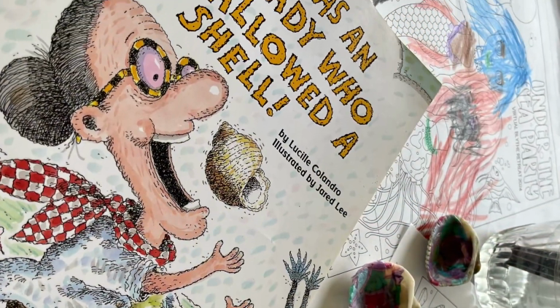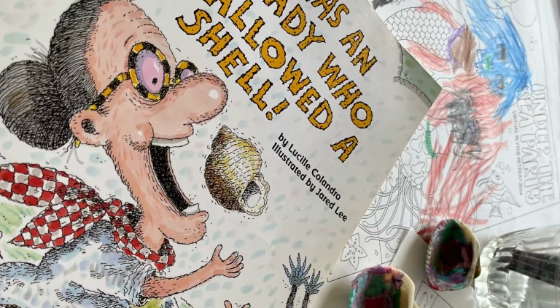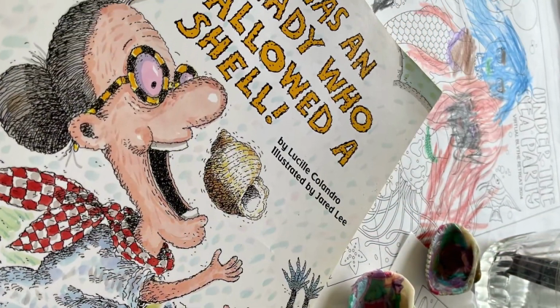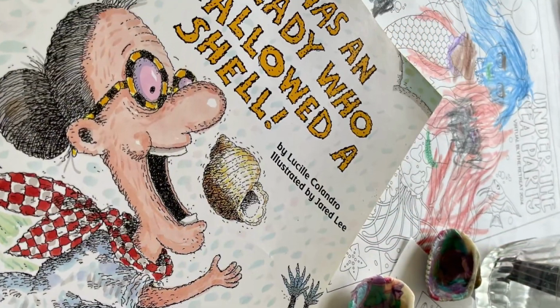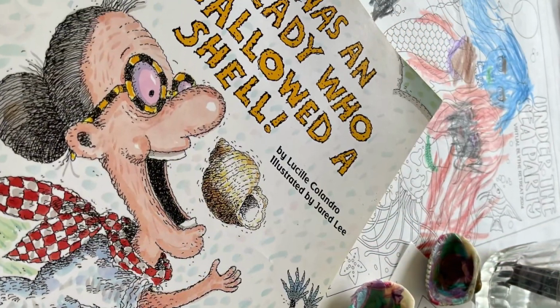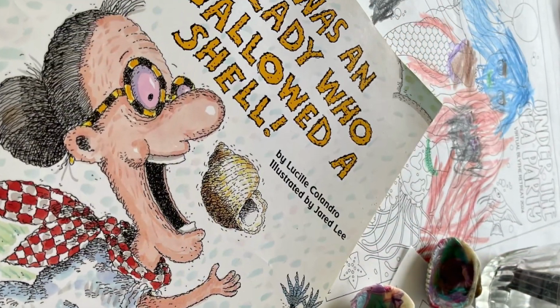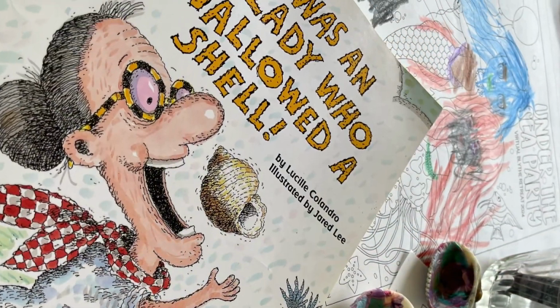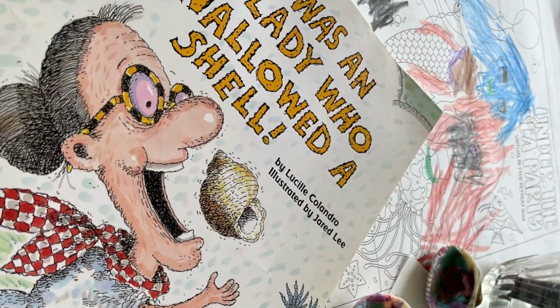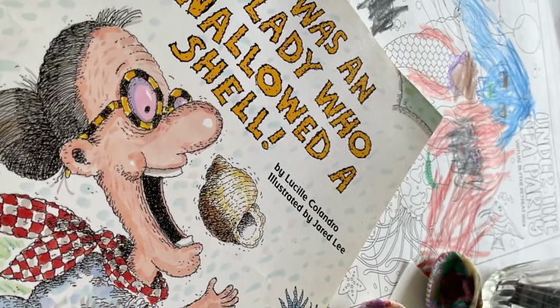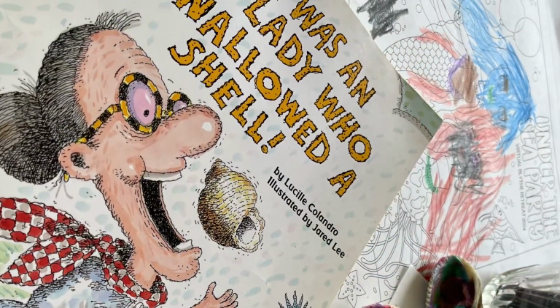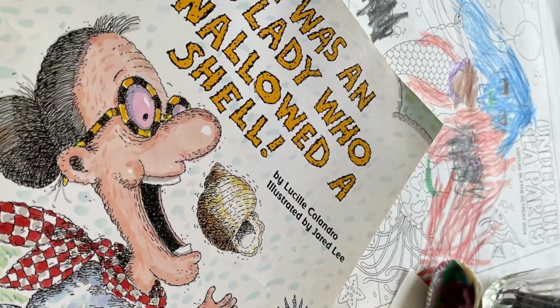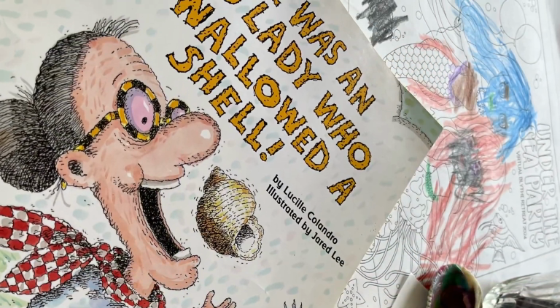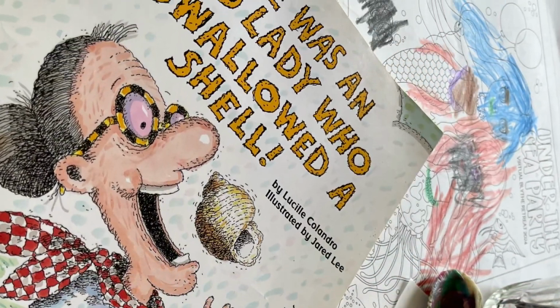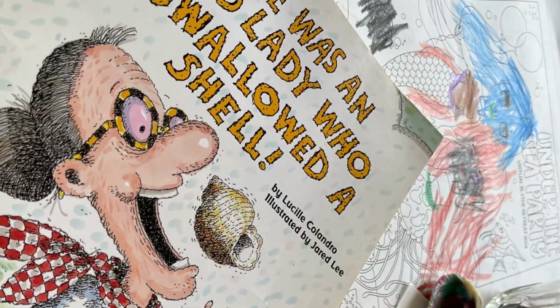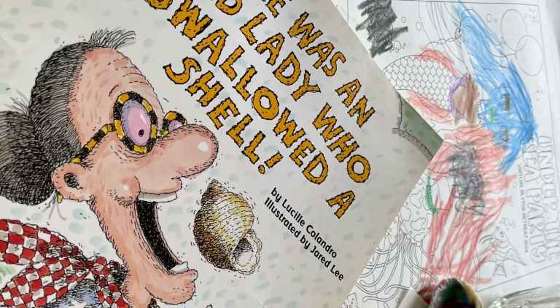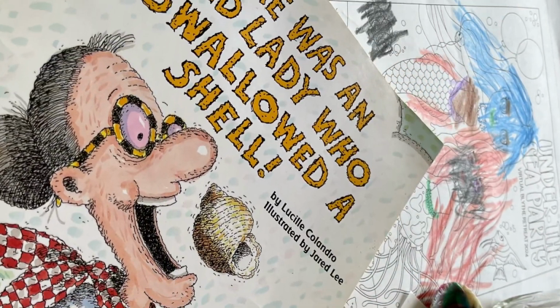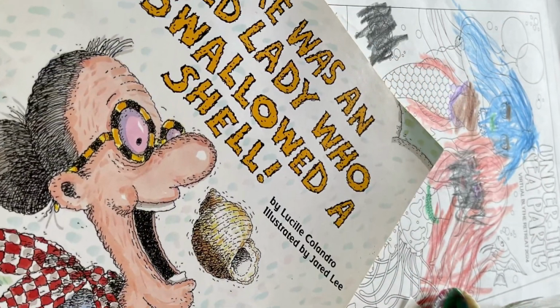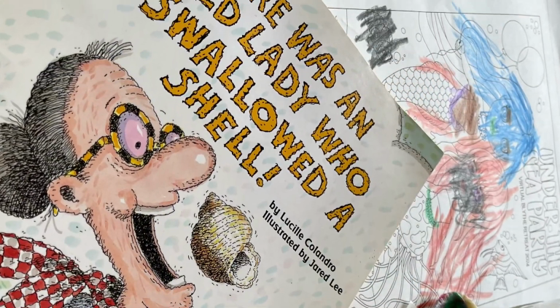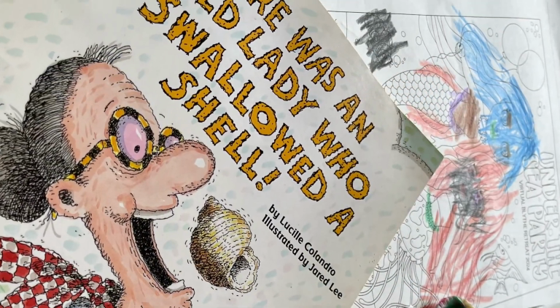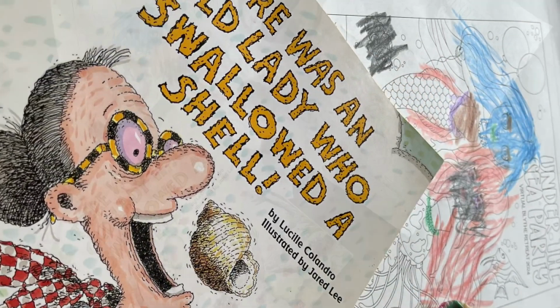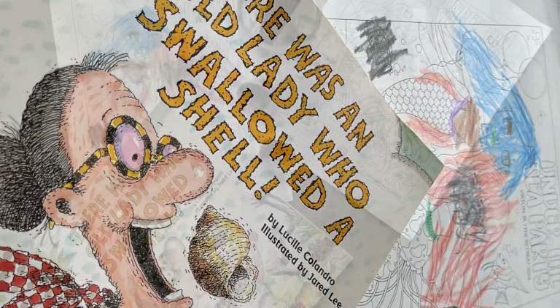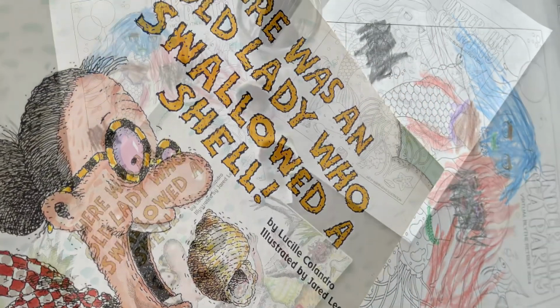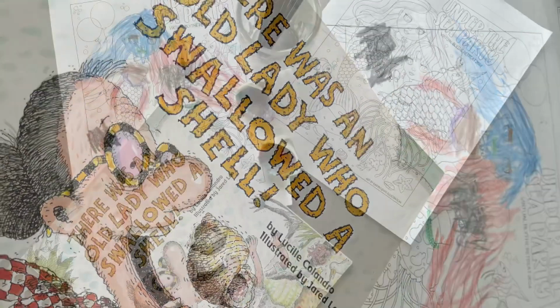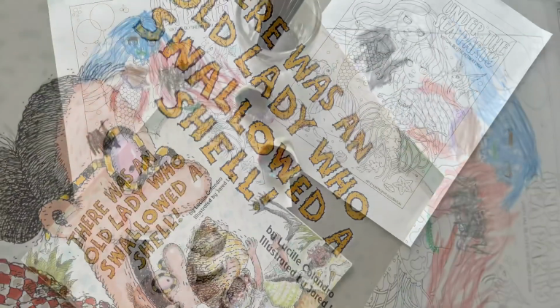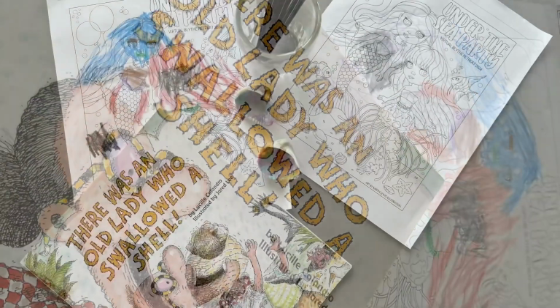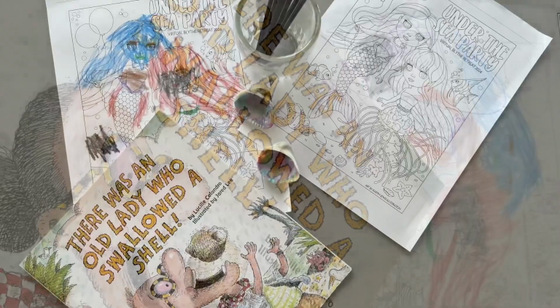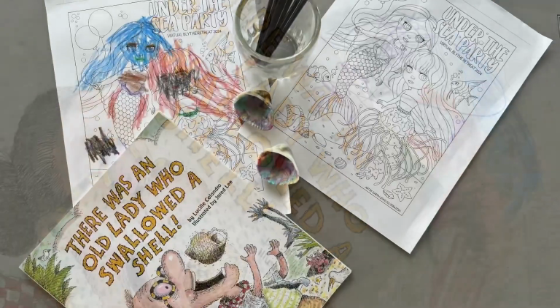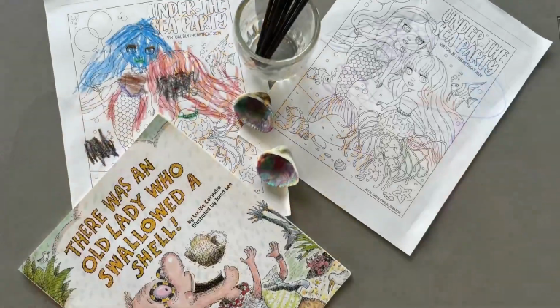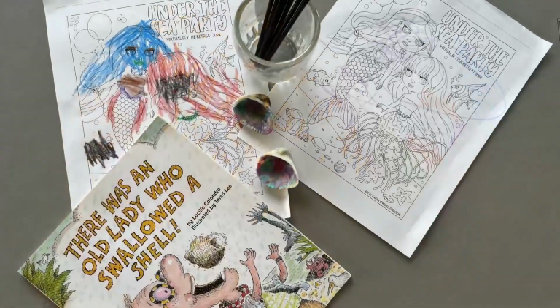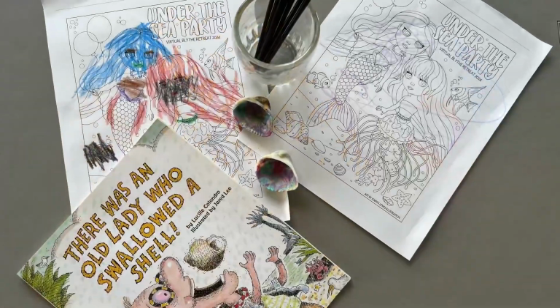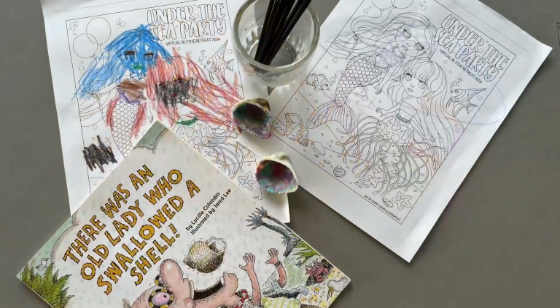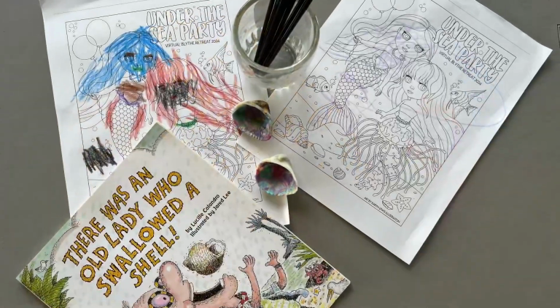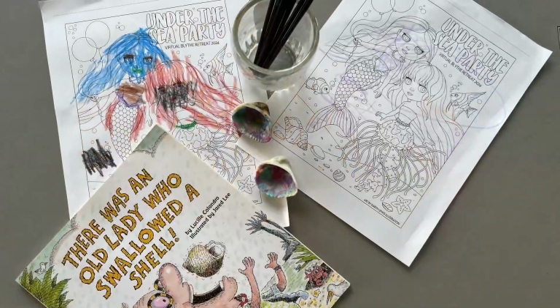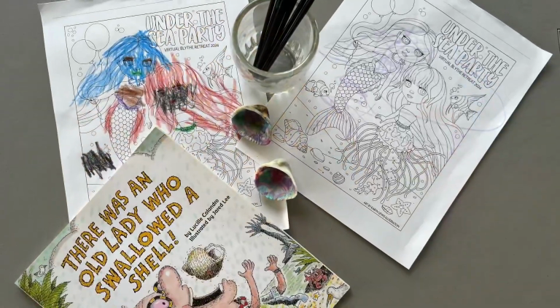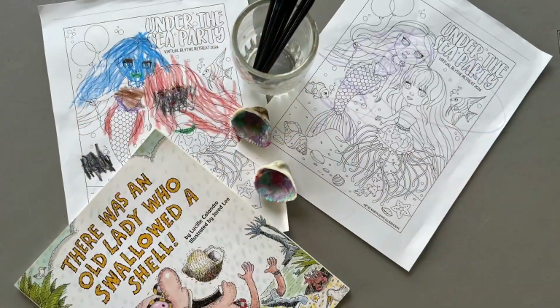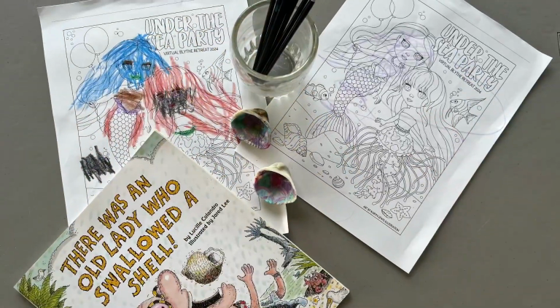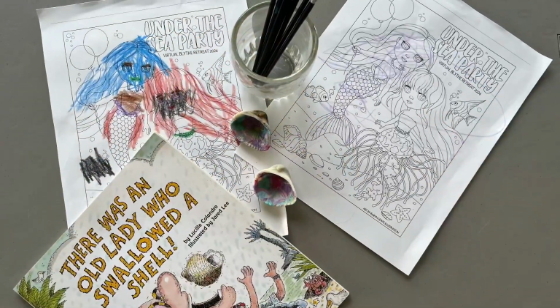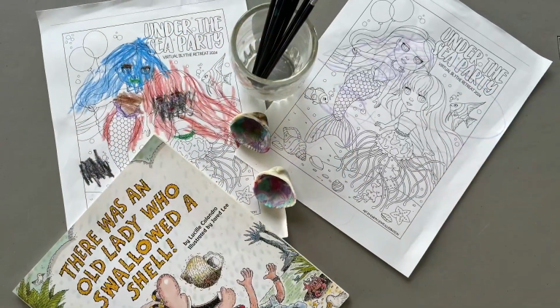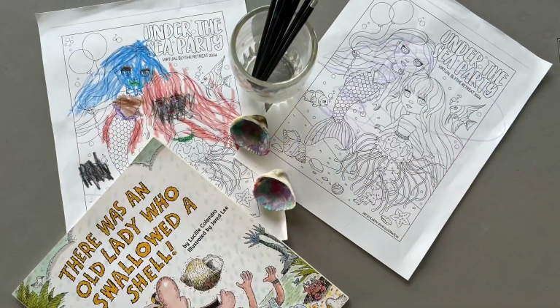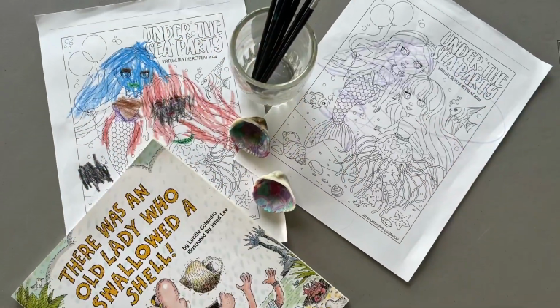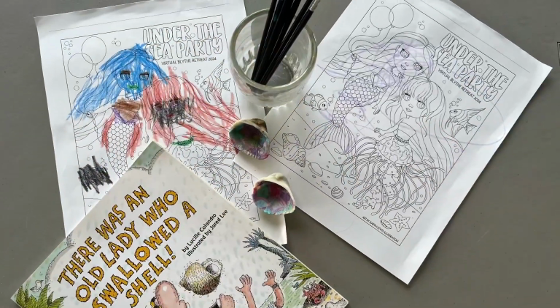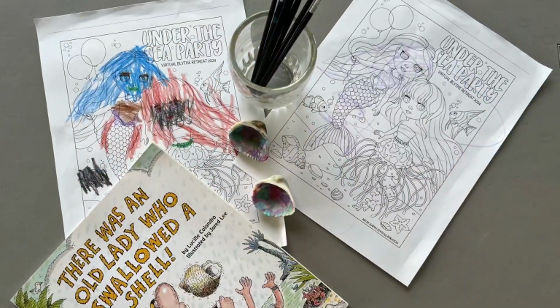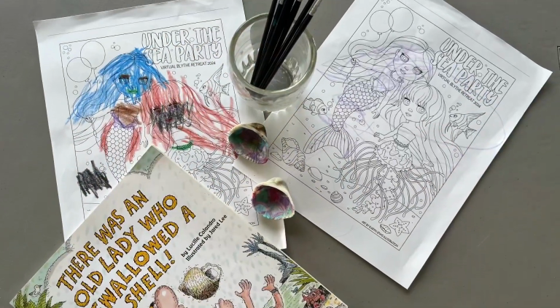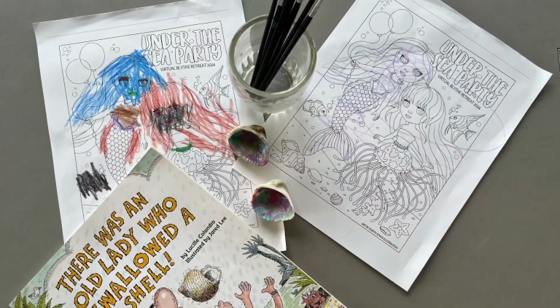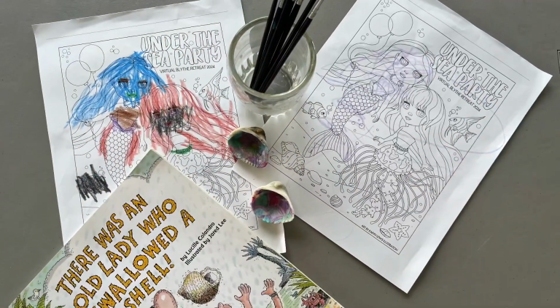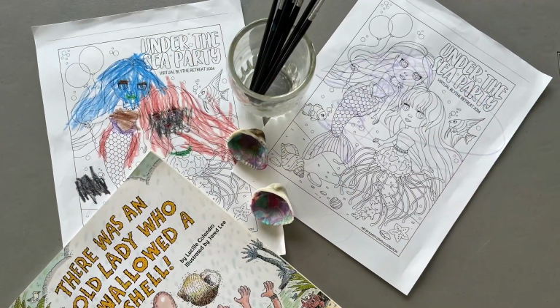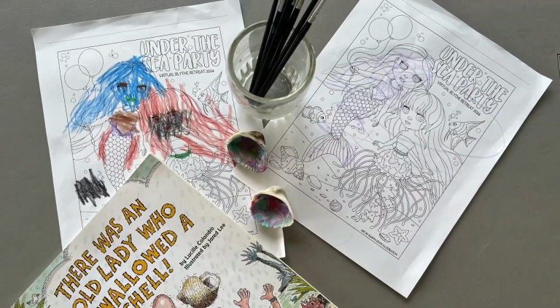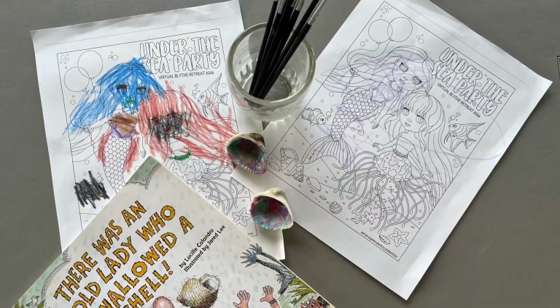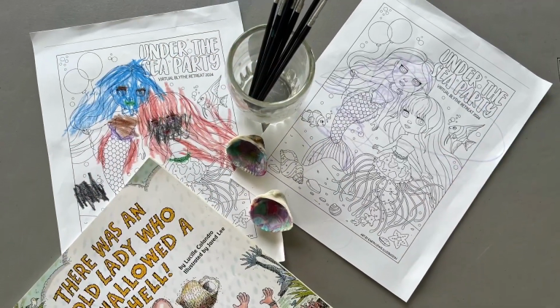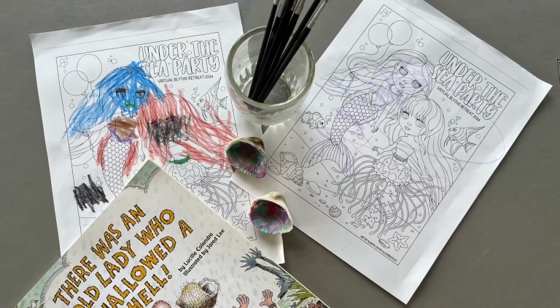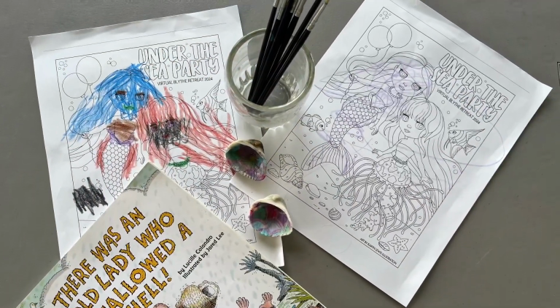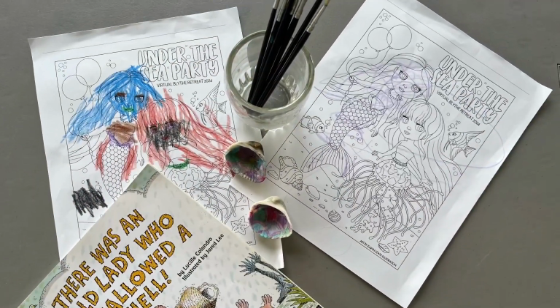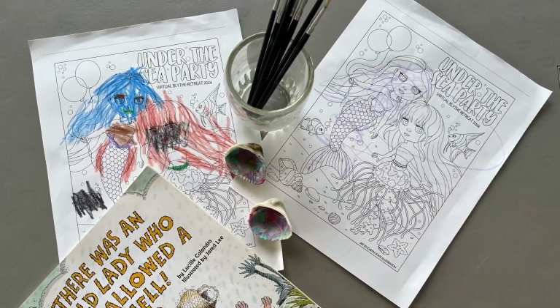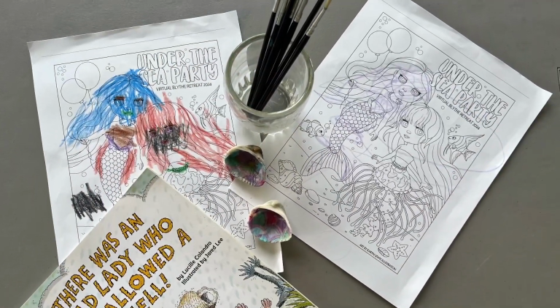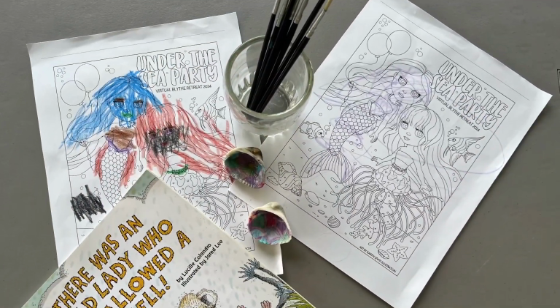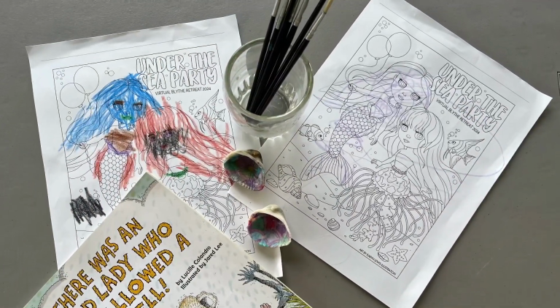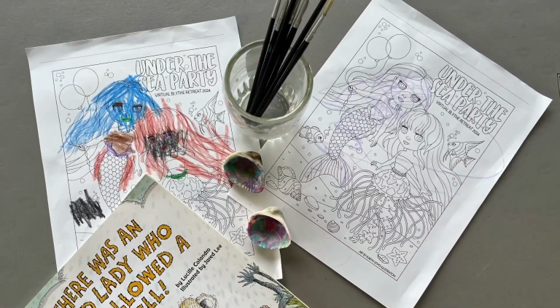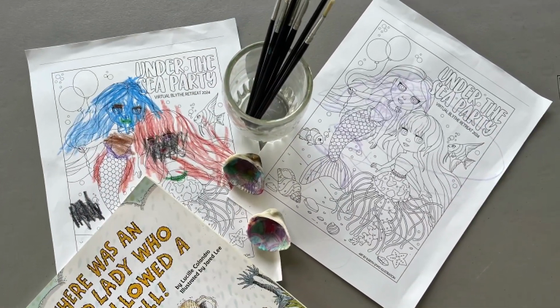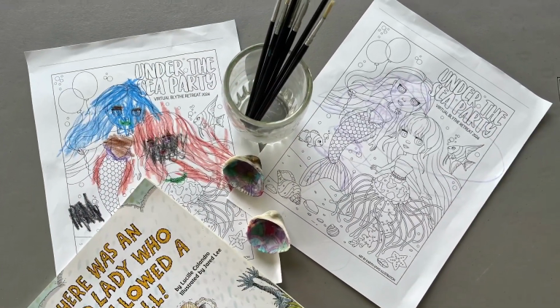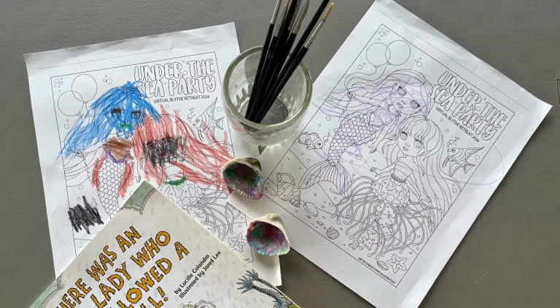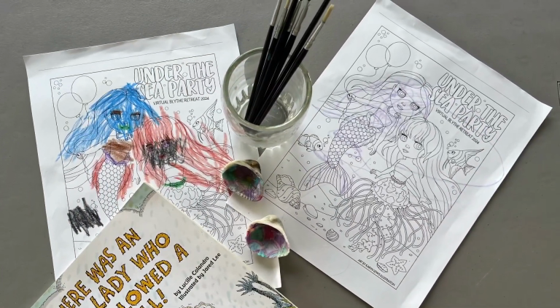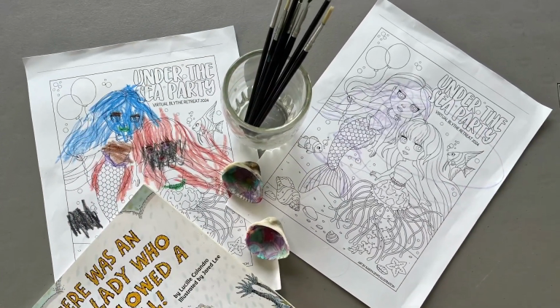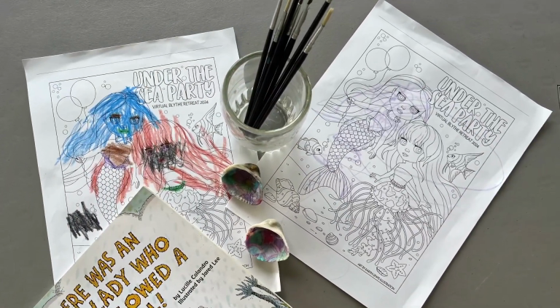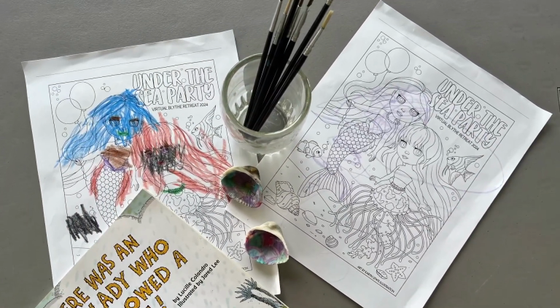This was a fun little activity and it was really nice to have our great grandma read the story to us.